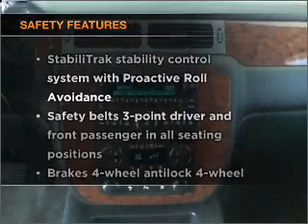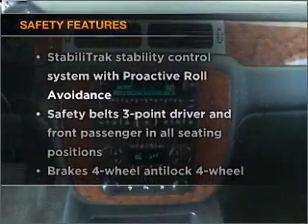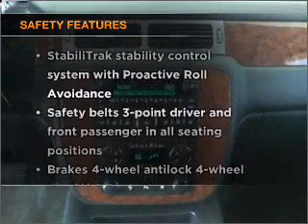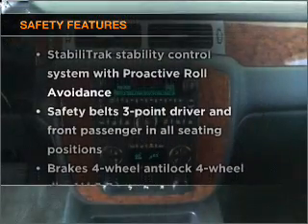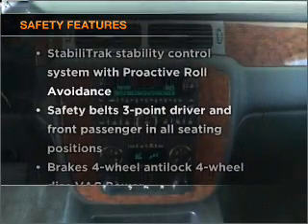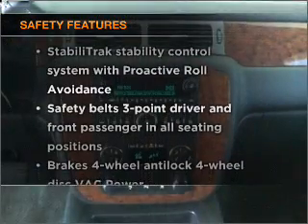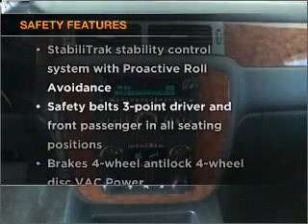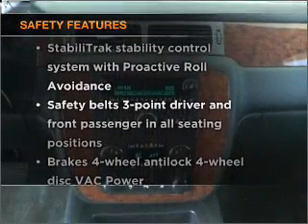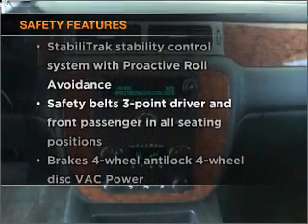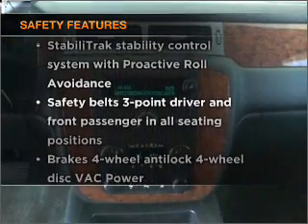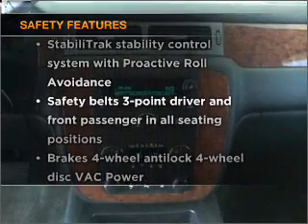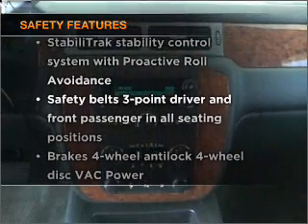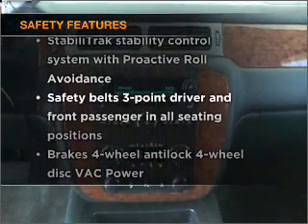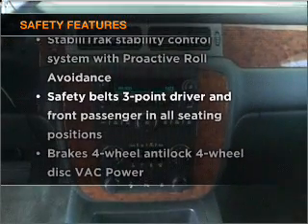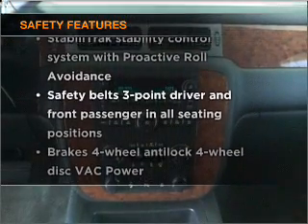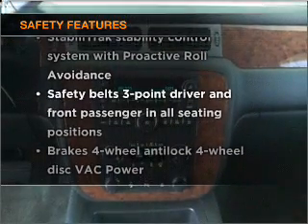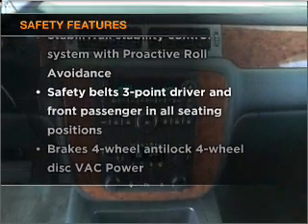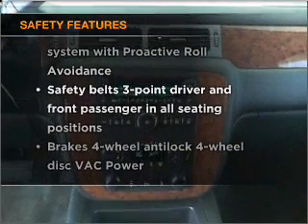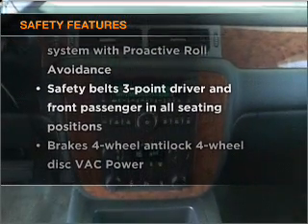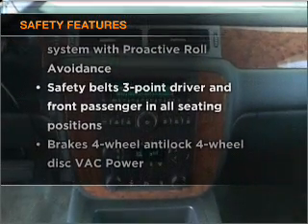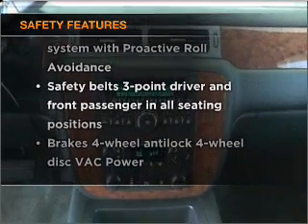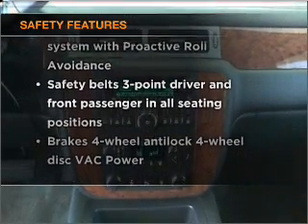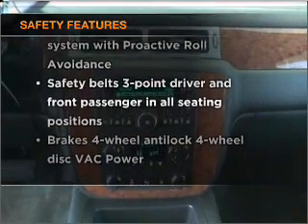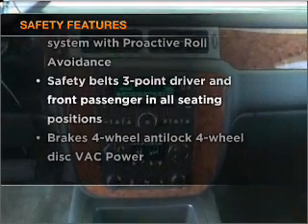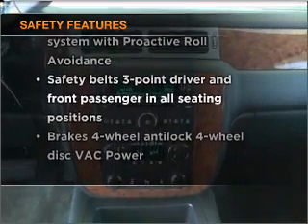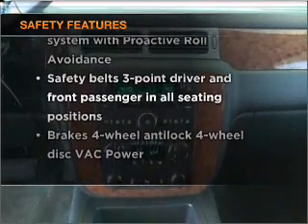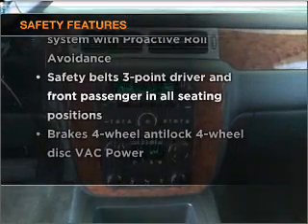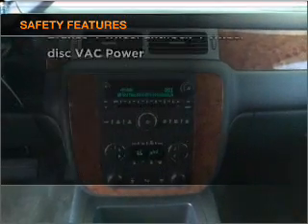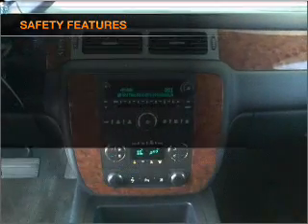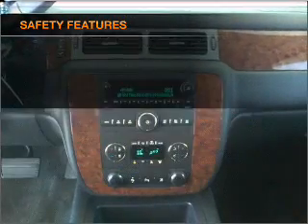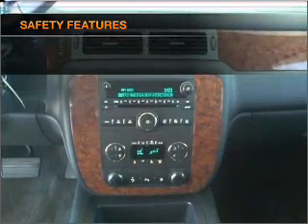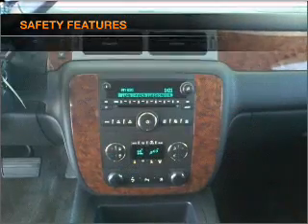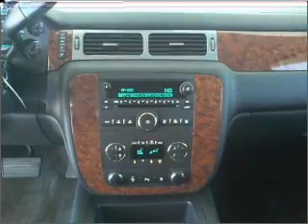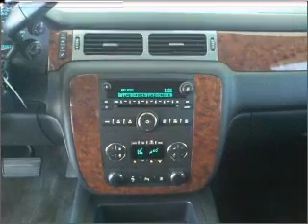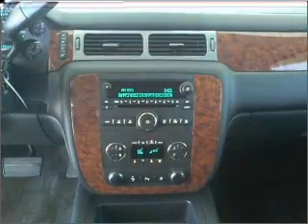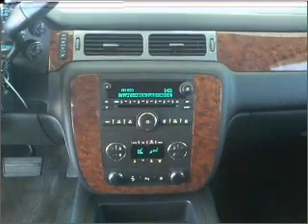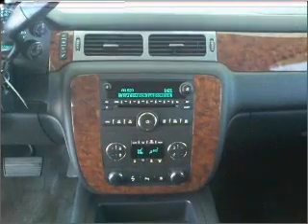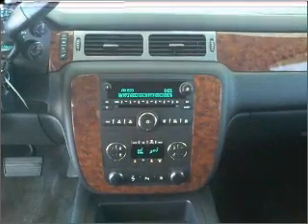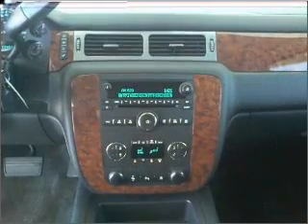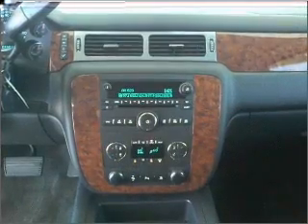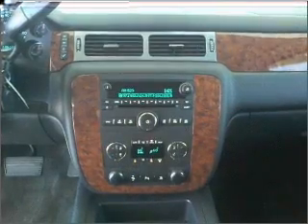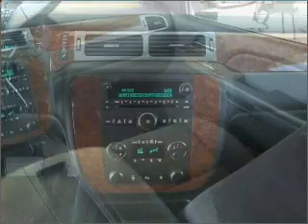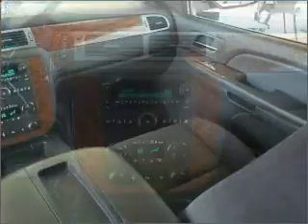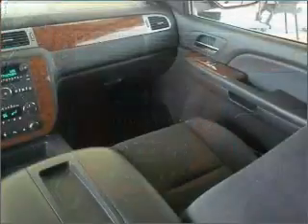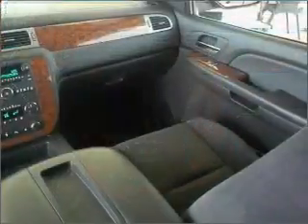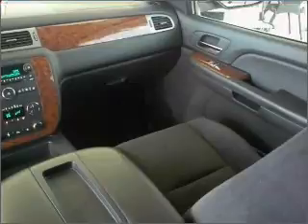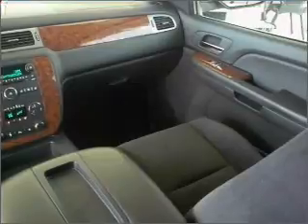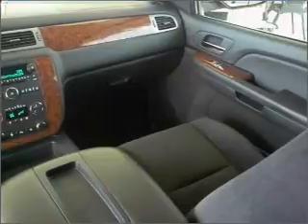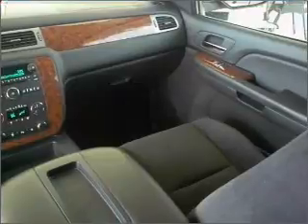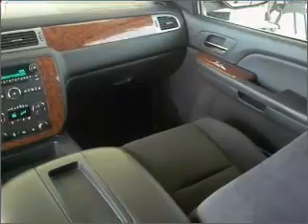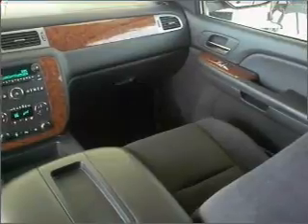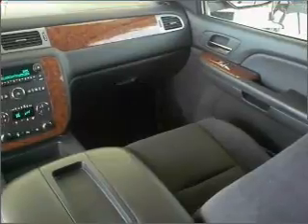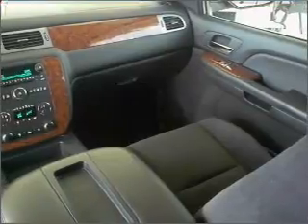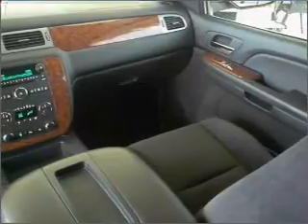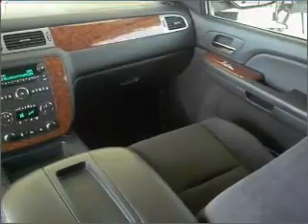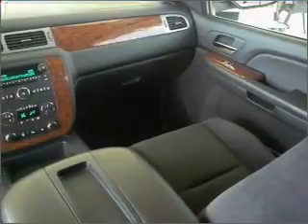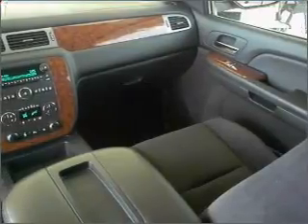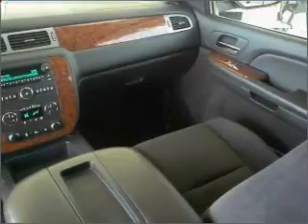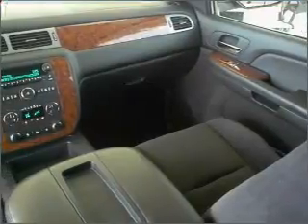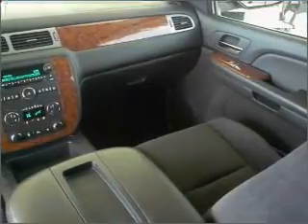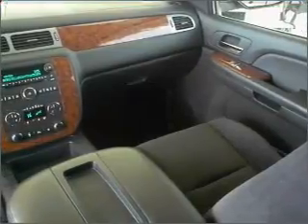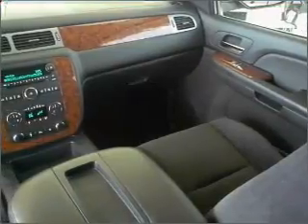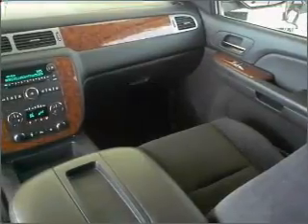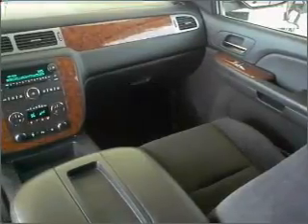rest assured knowing that these top safety components are included. Stability control. Call today to schedule a test drive.